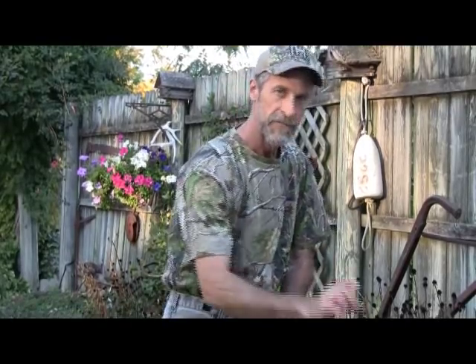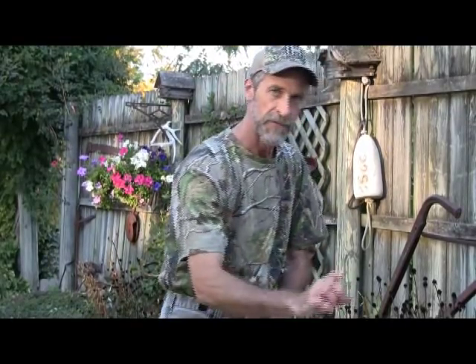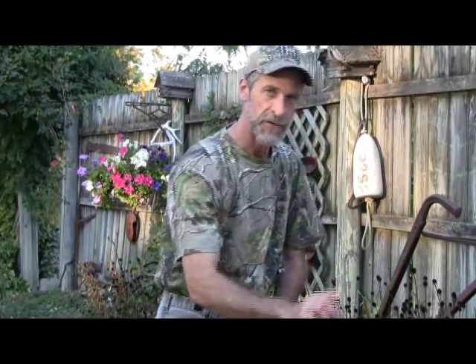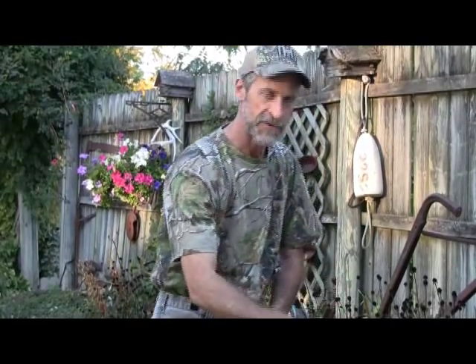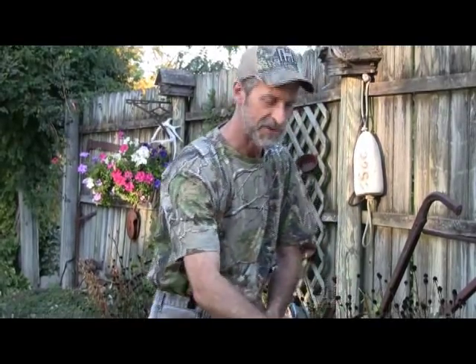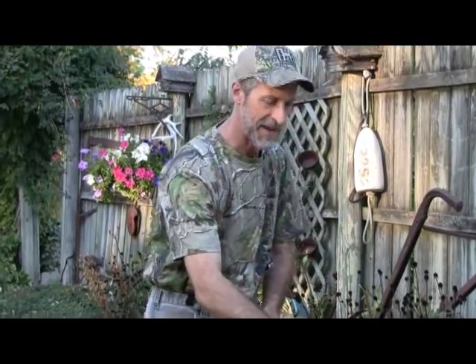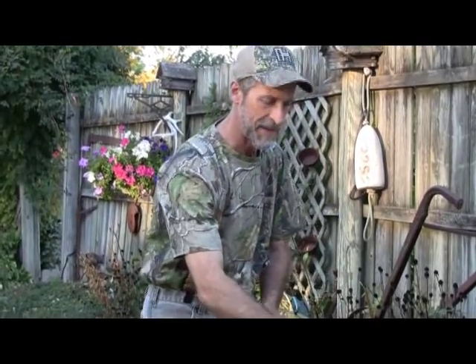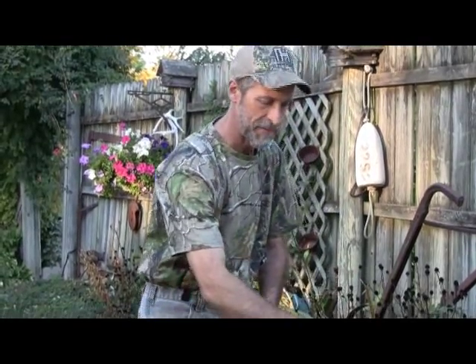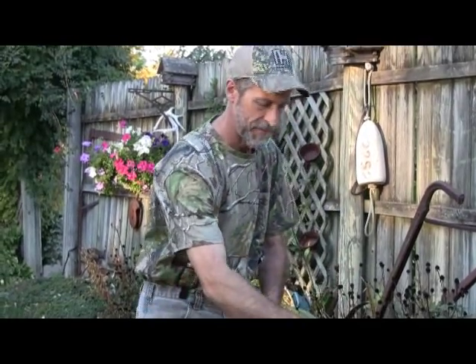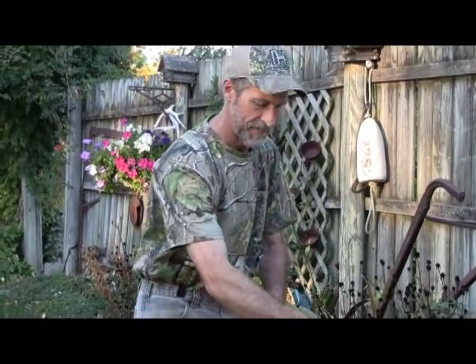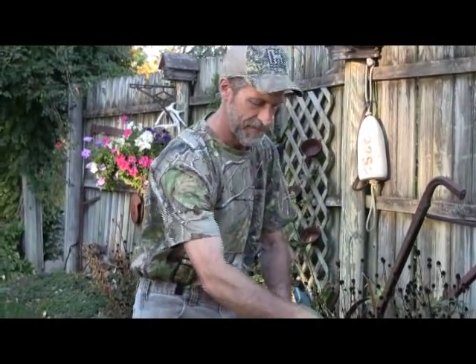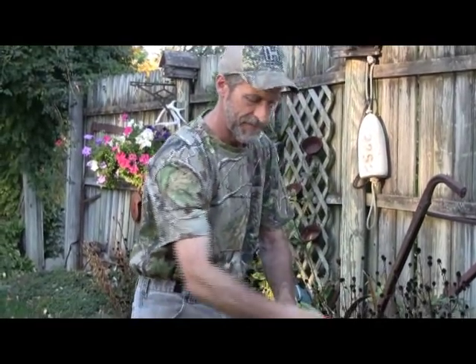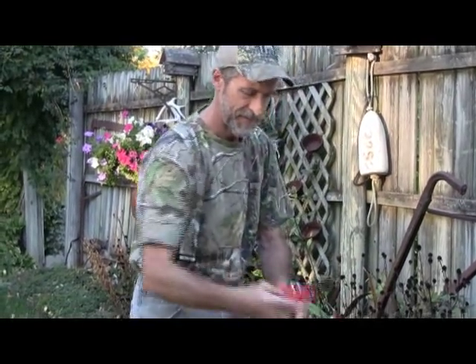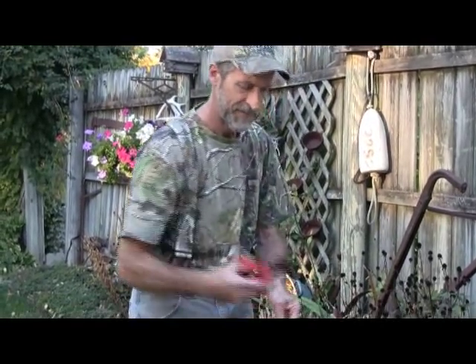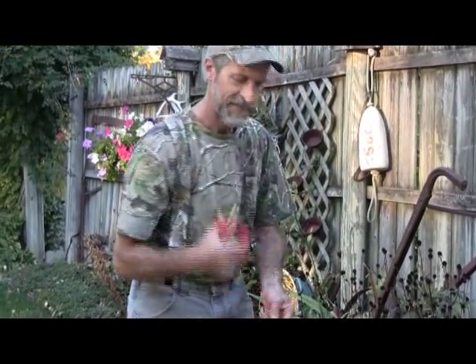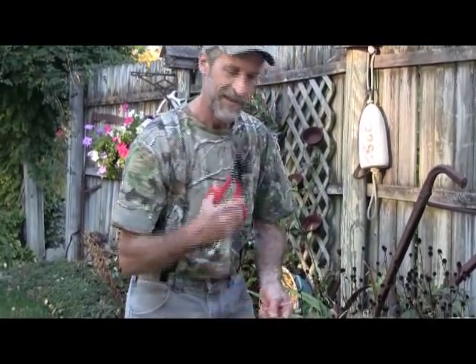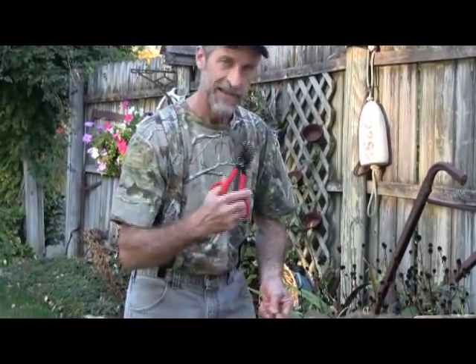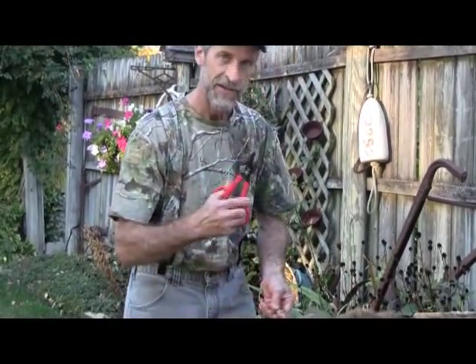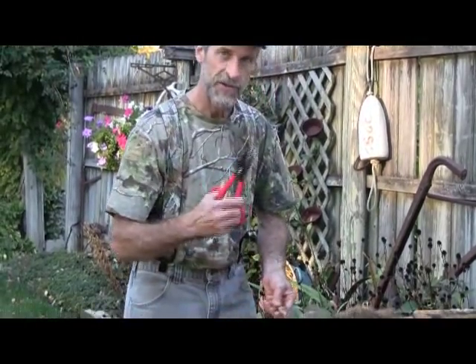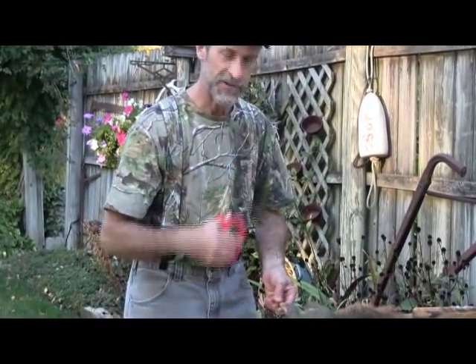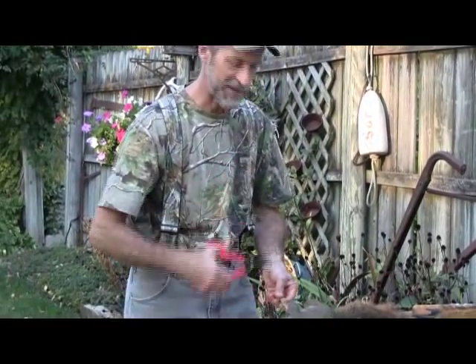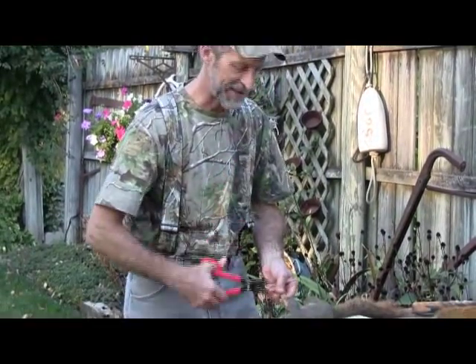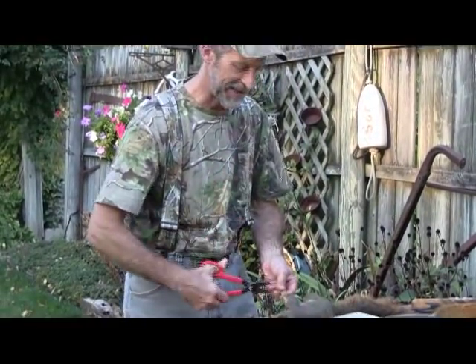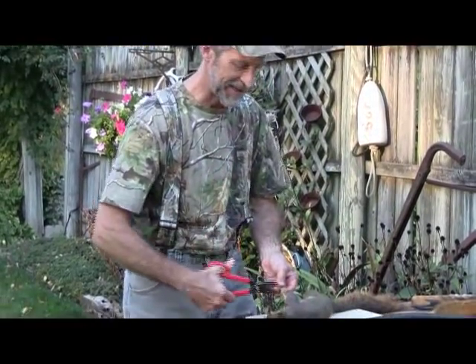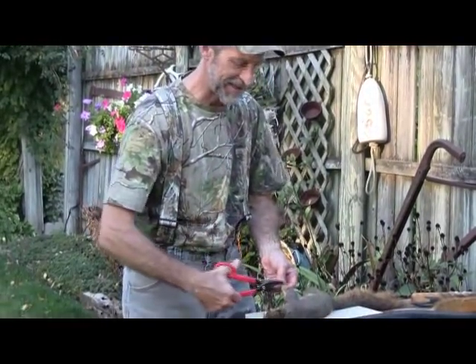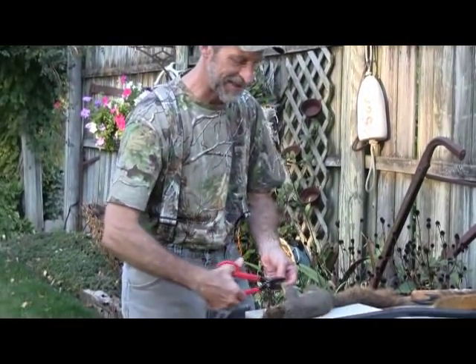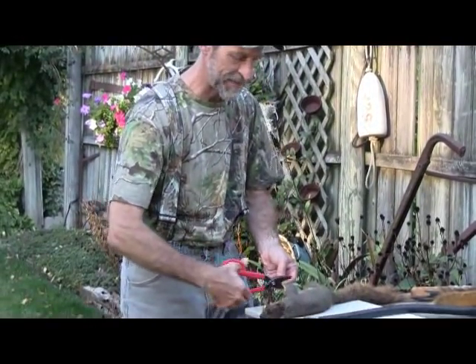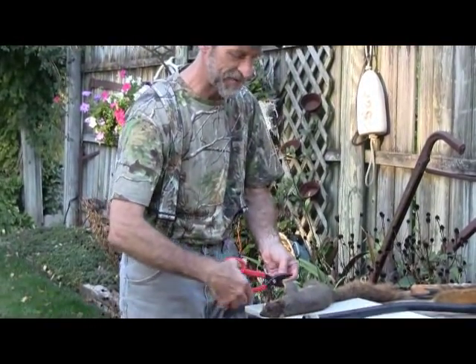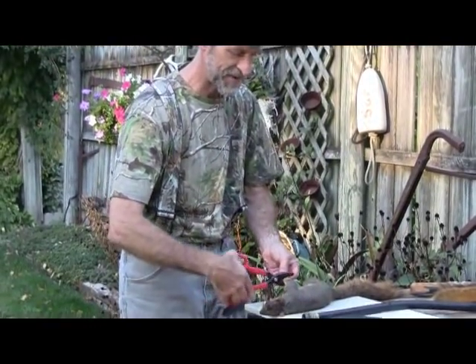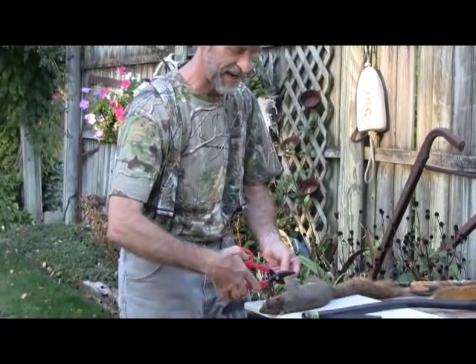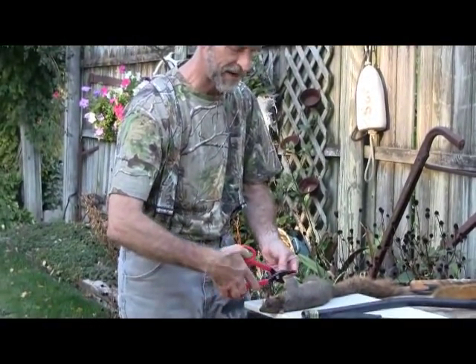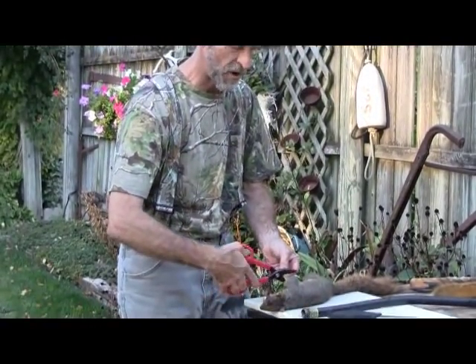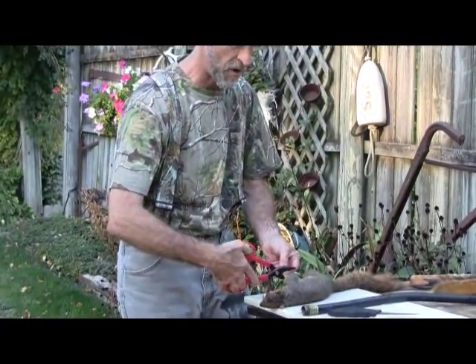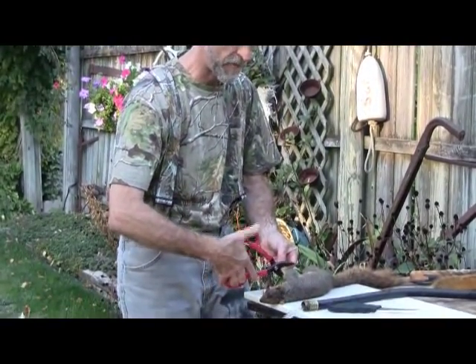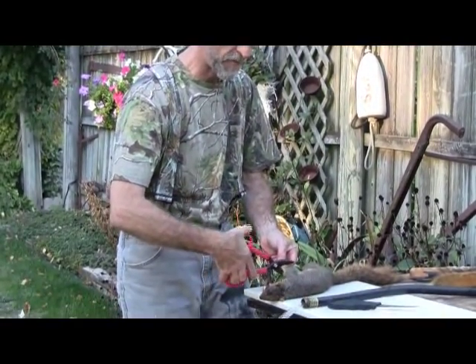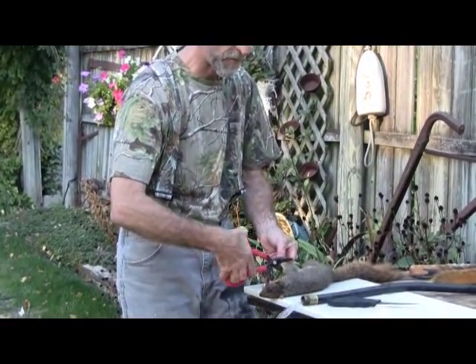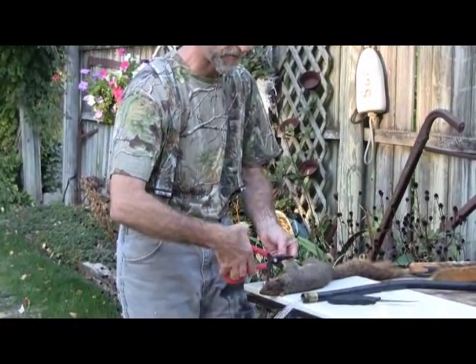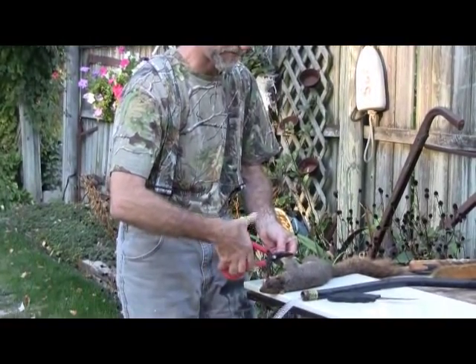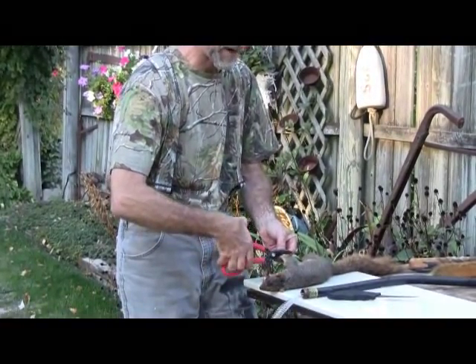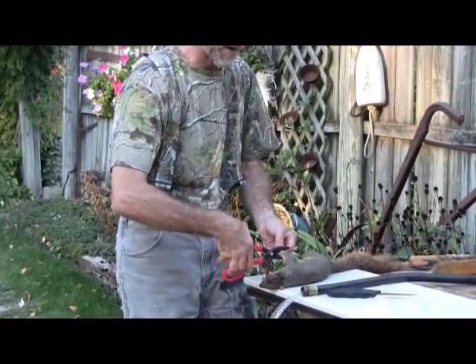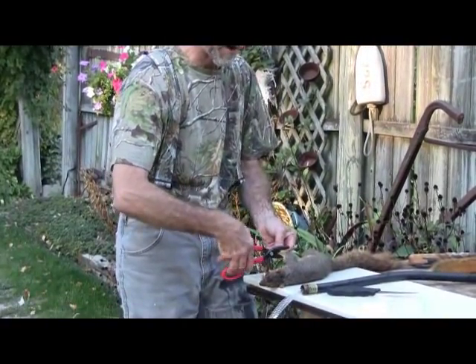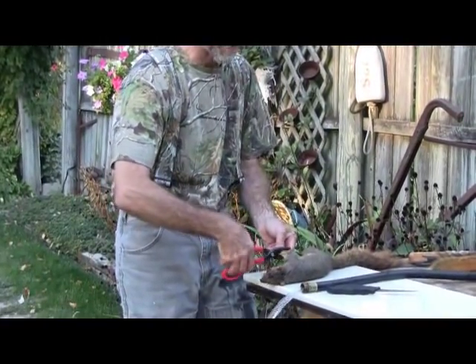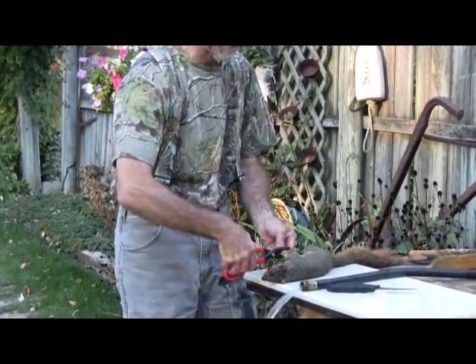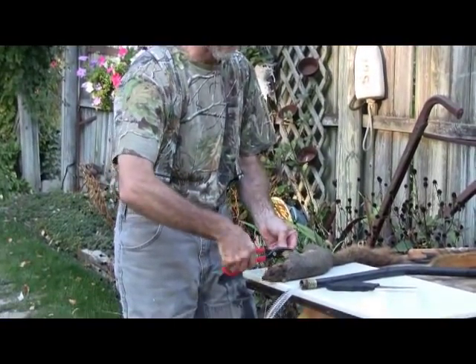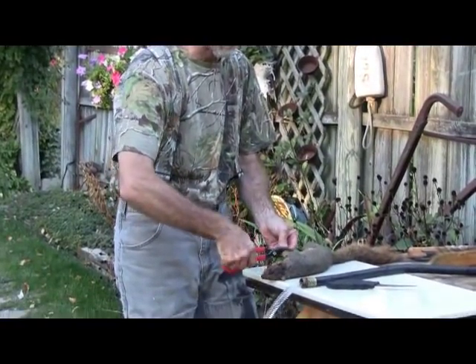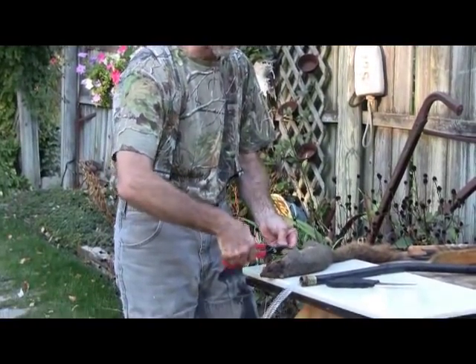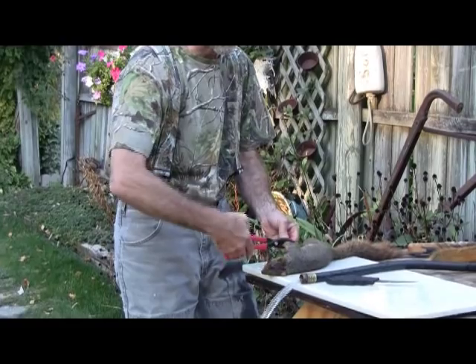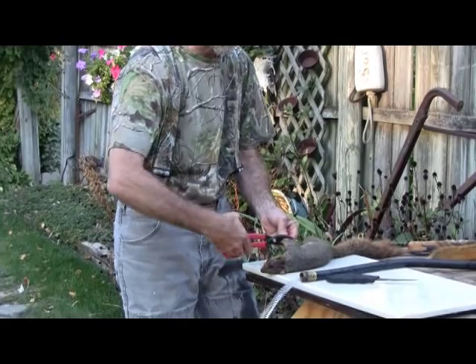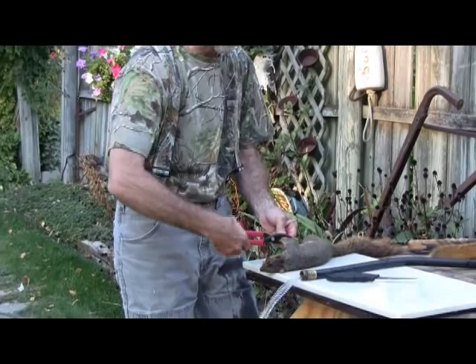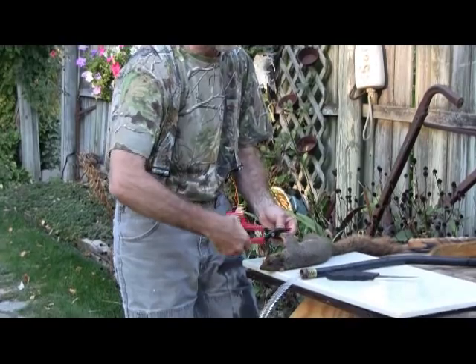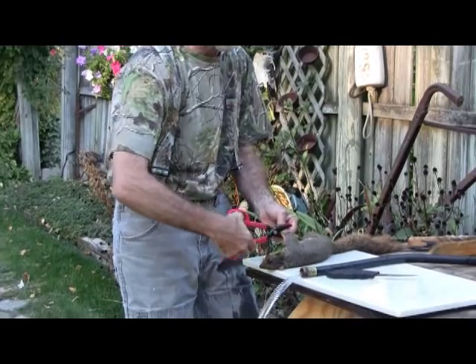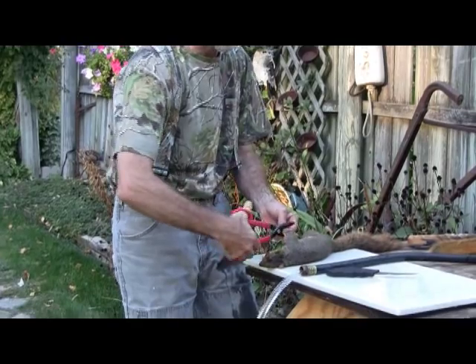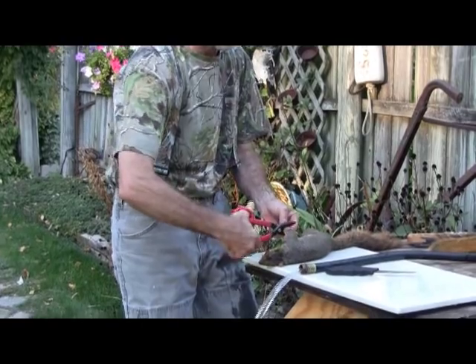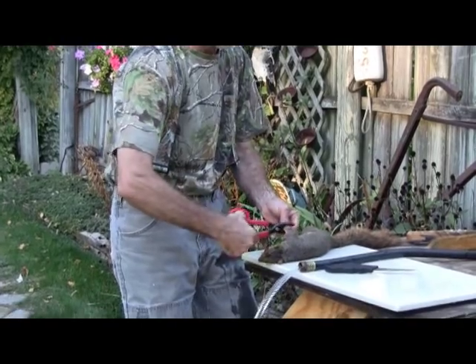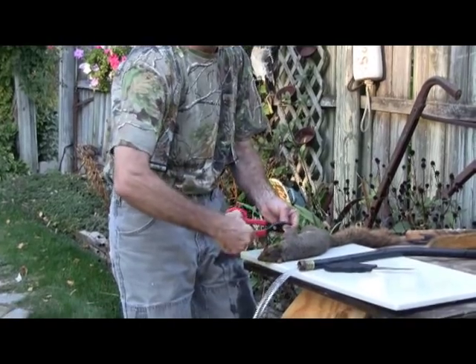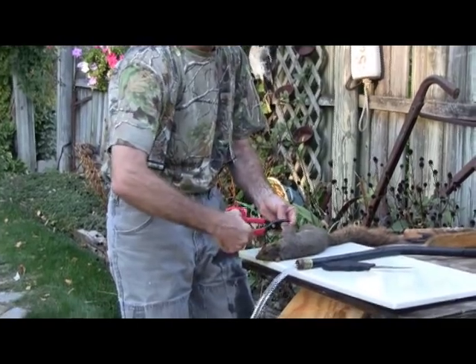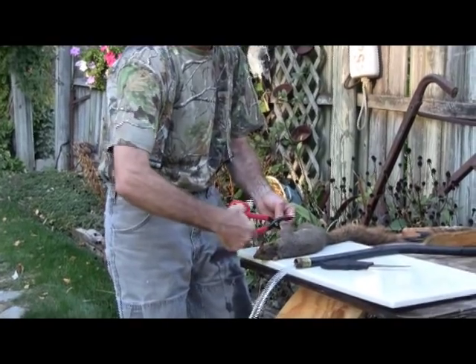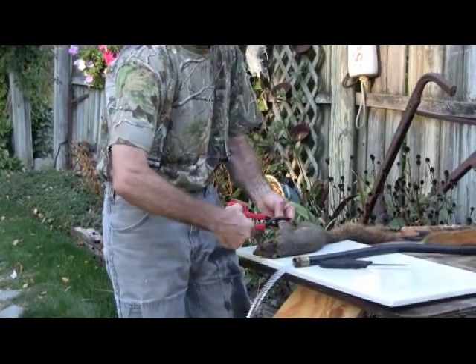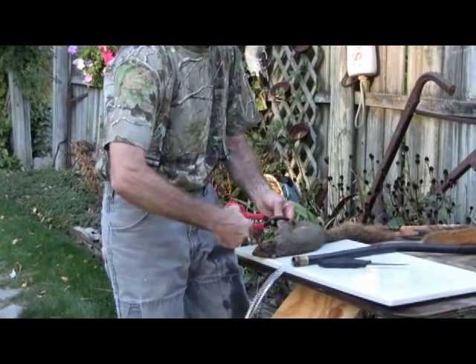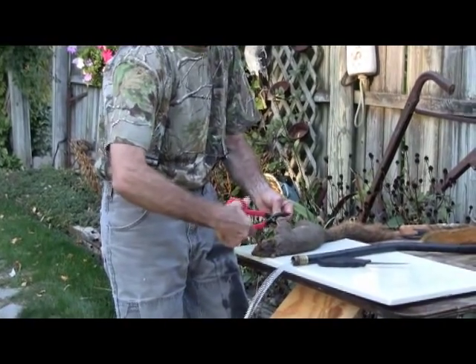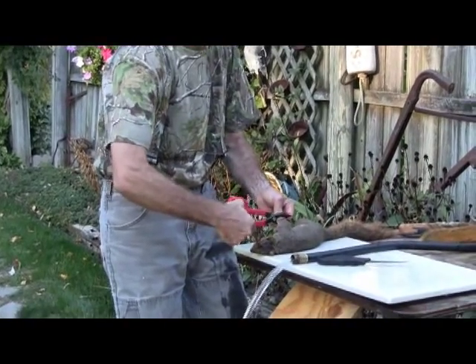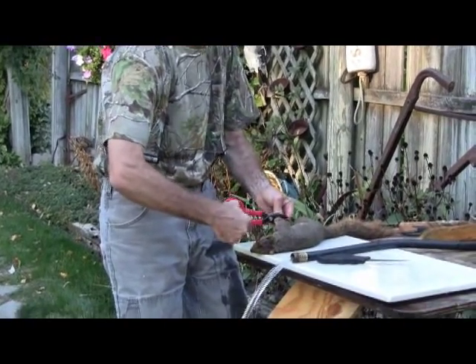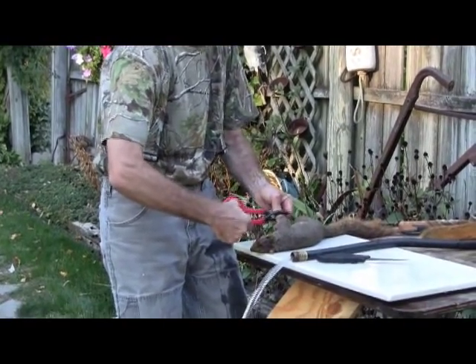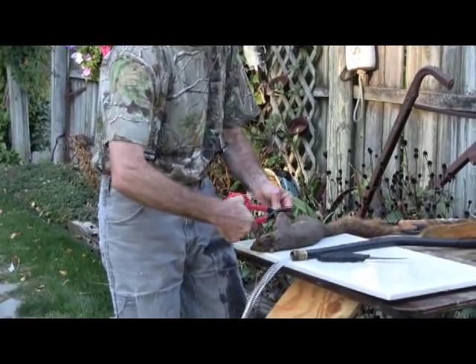First step, using the tin snips, take all four feet off. These old fox squirrels can be a little bit tough.